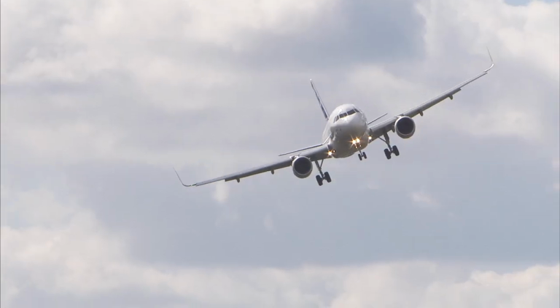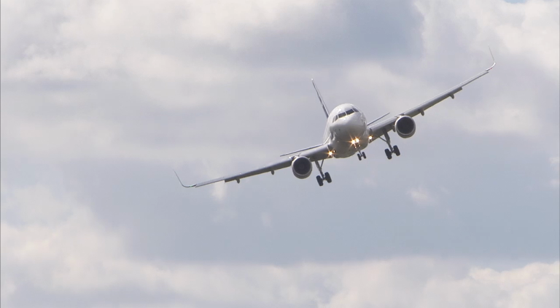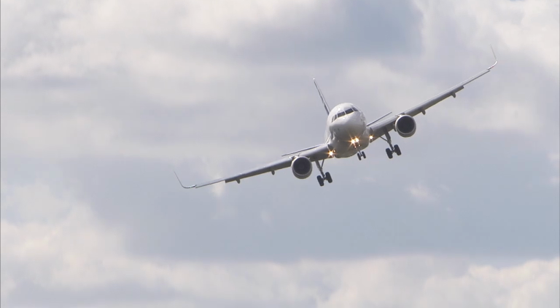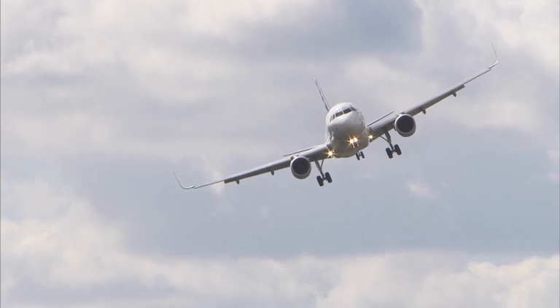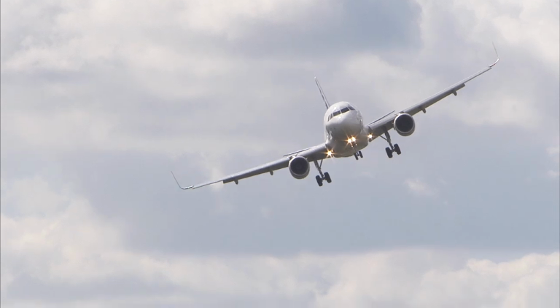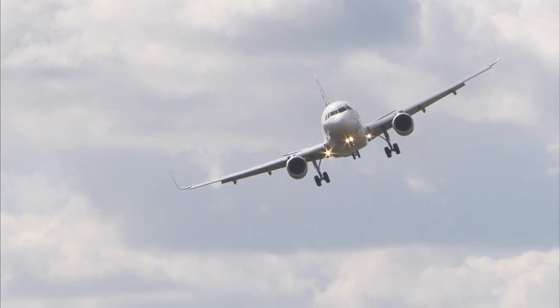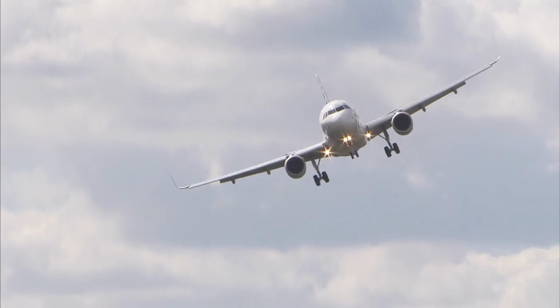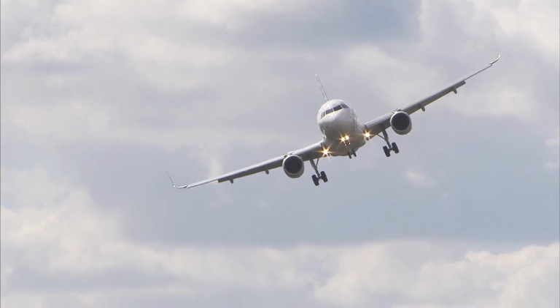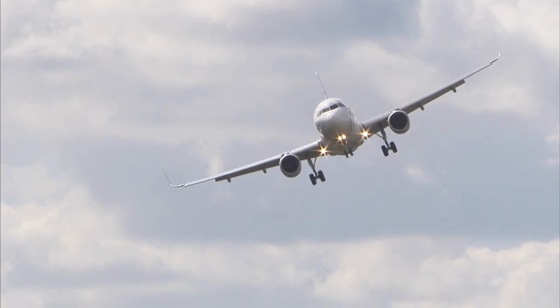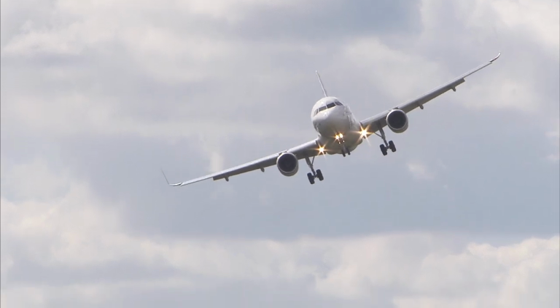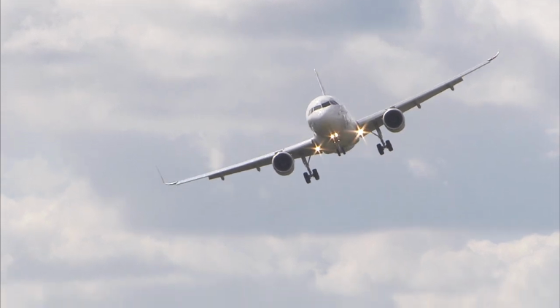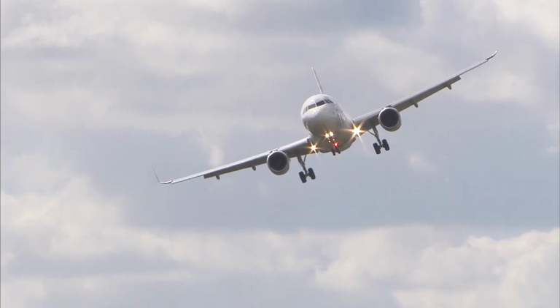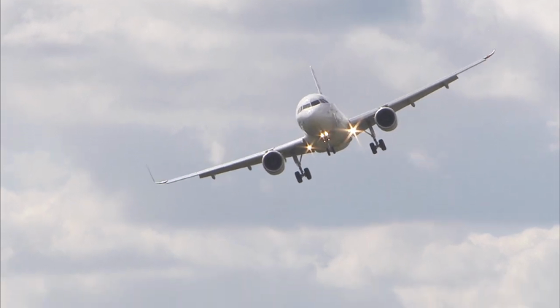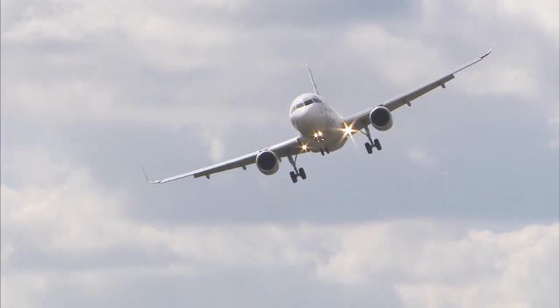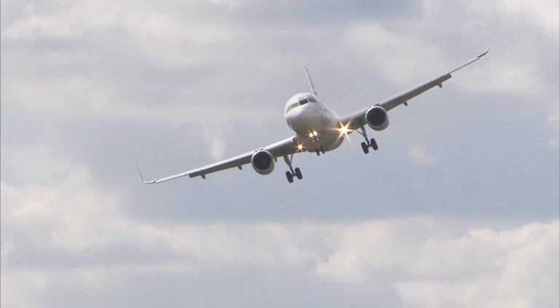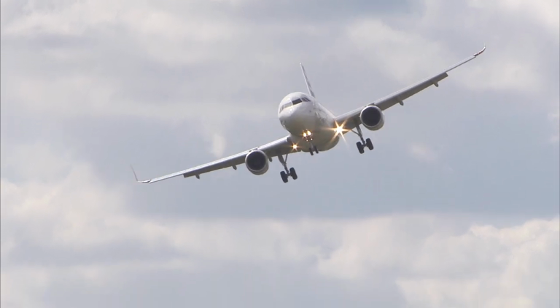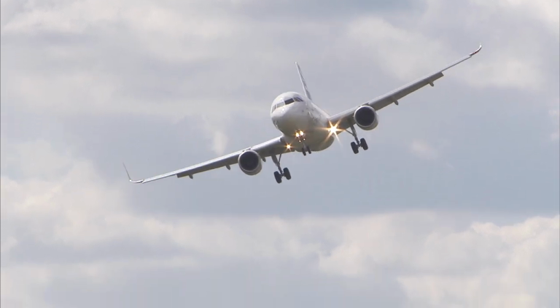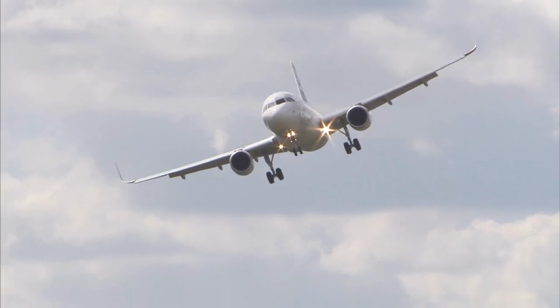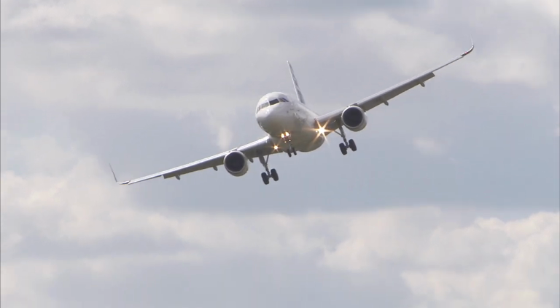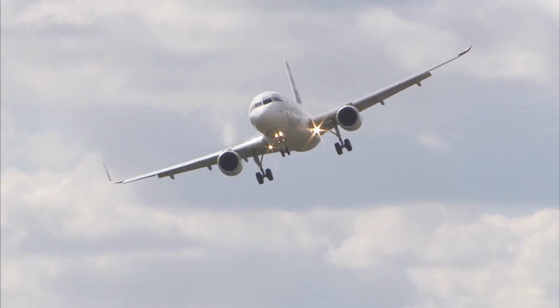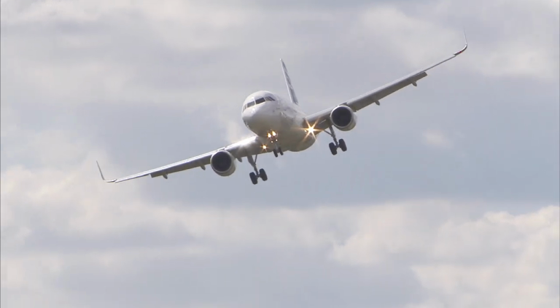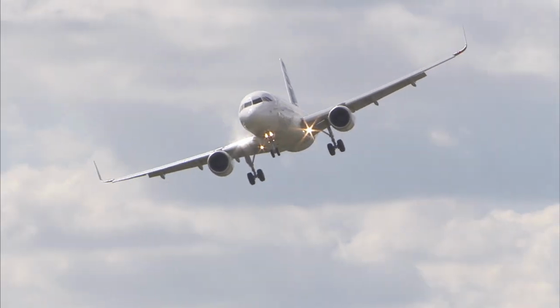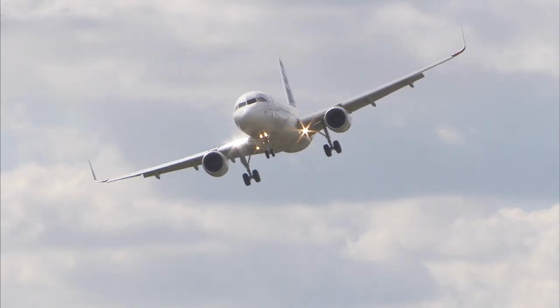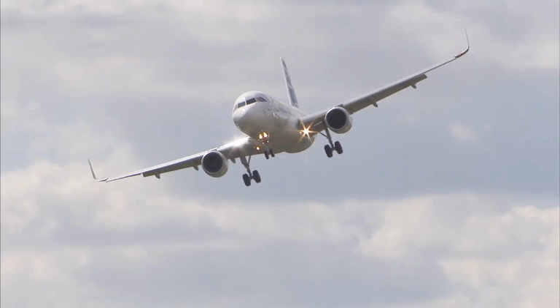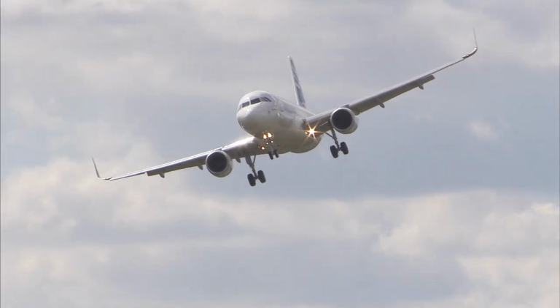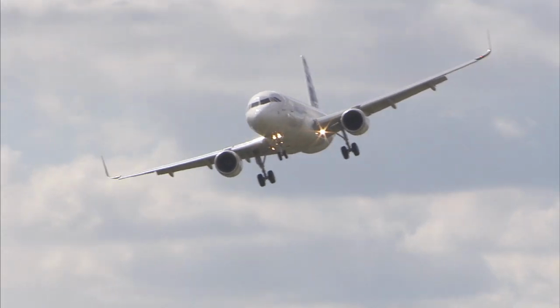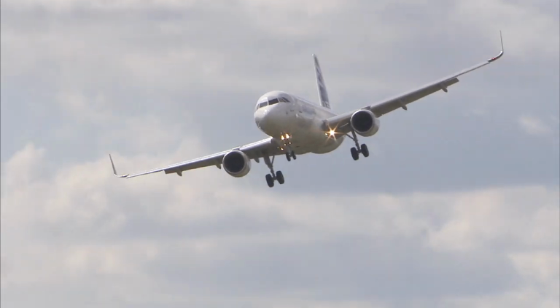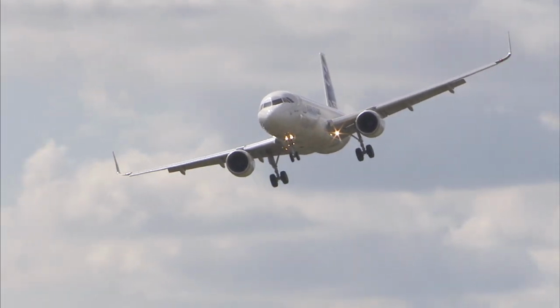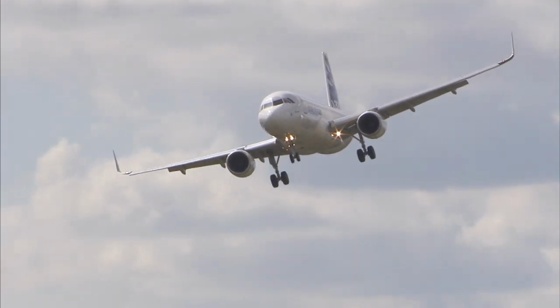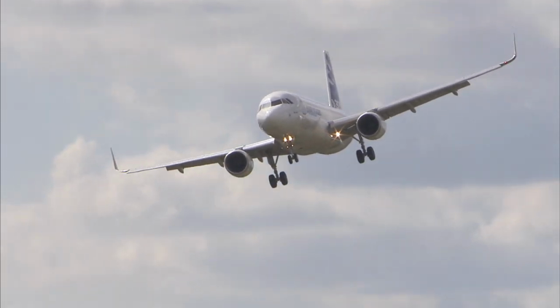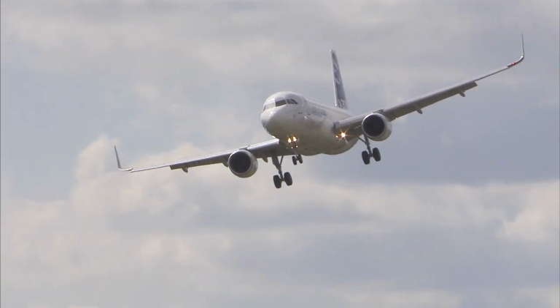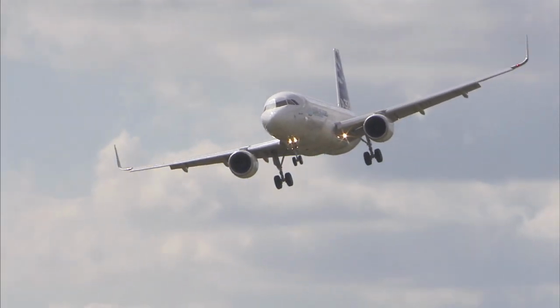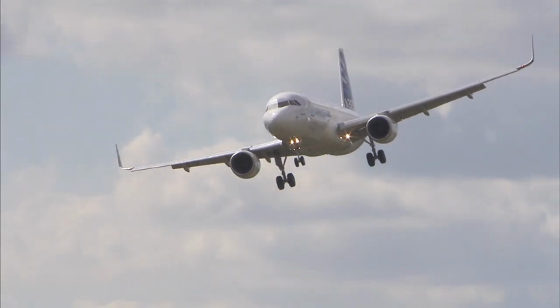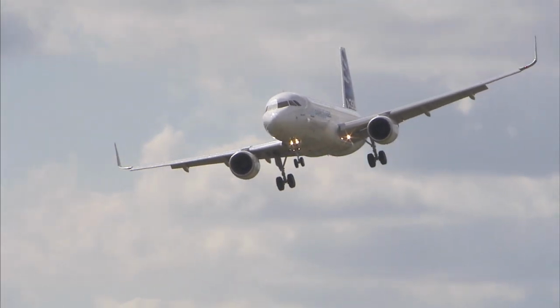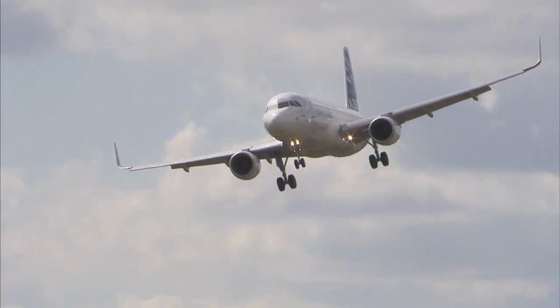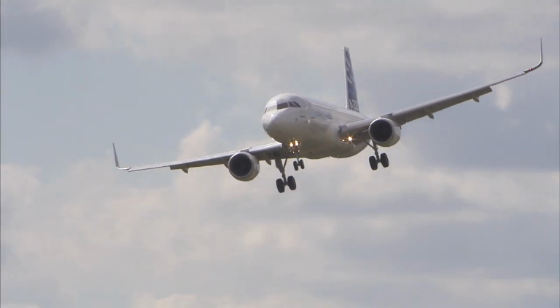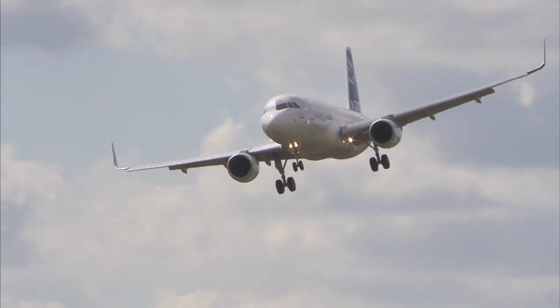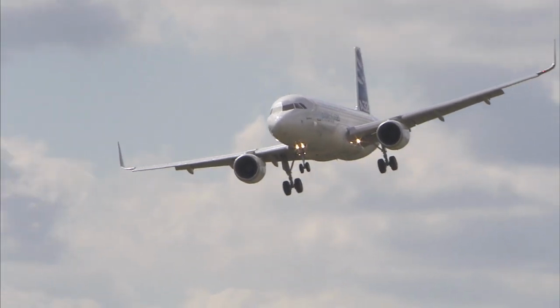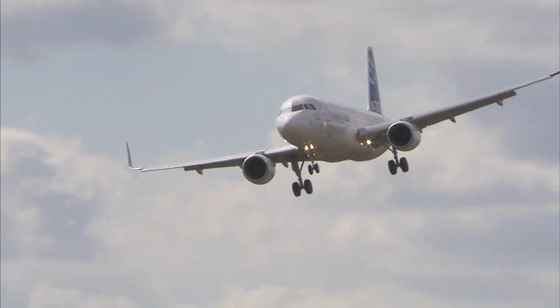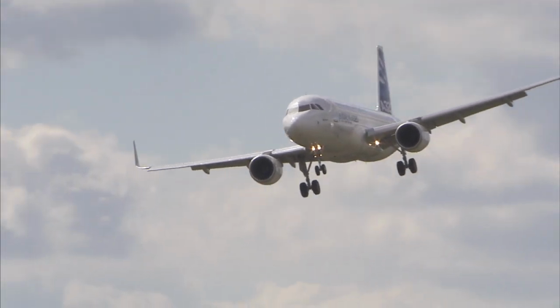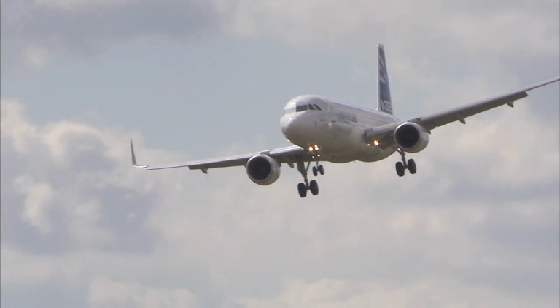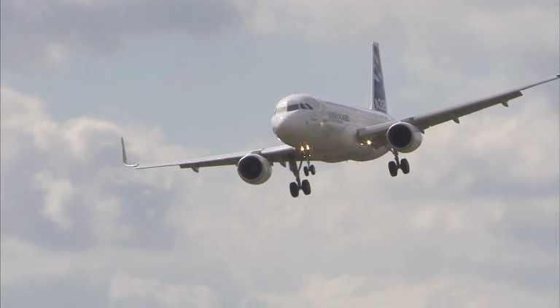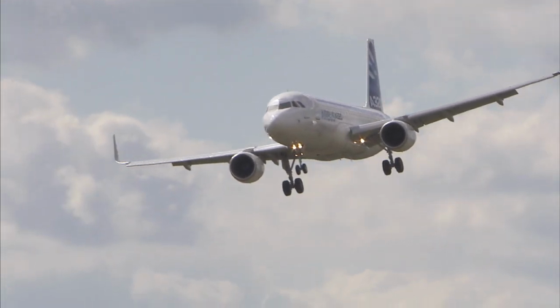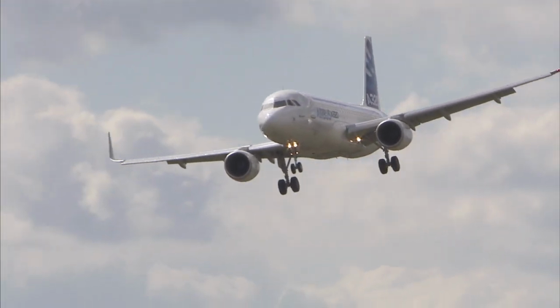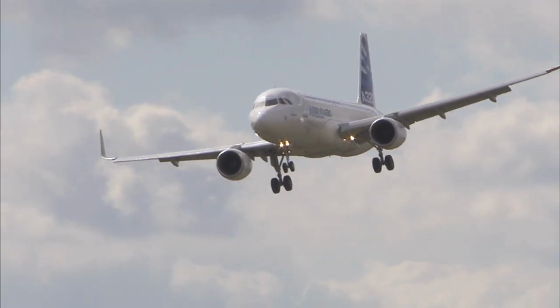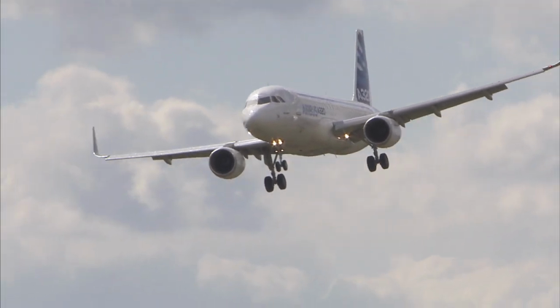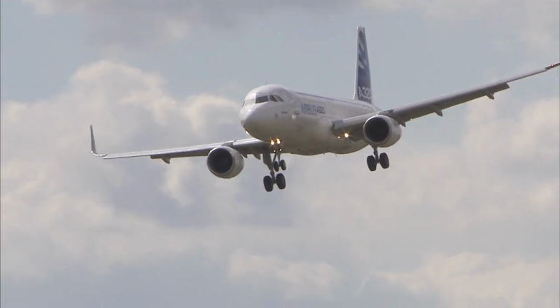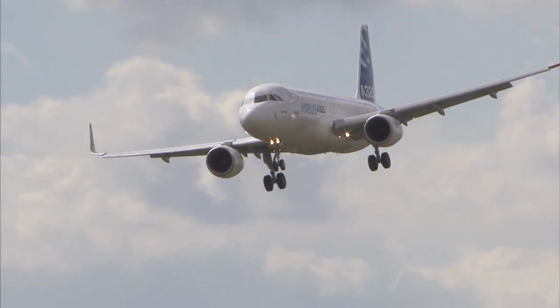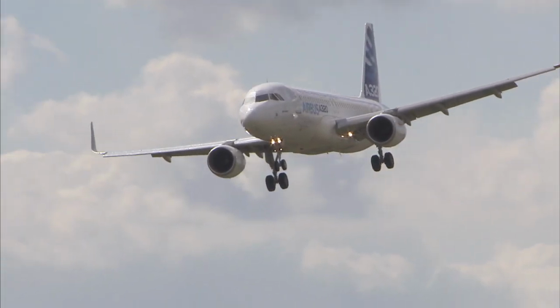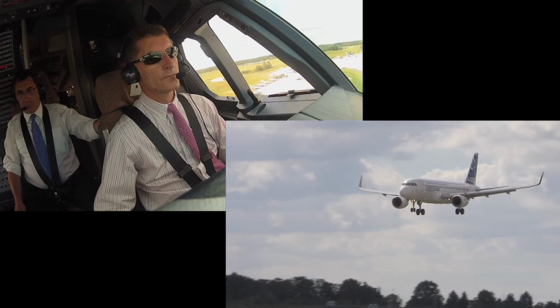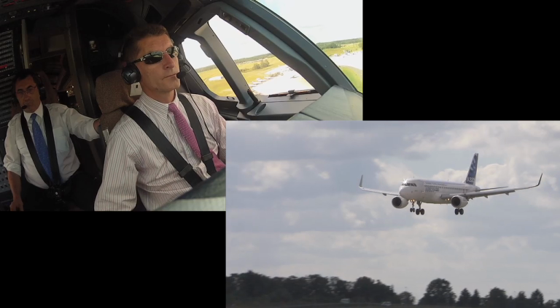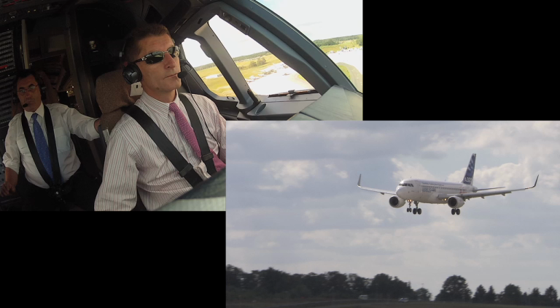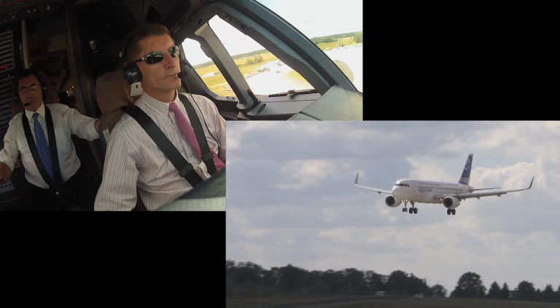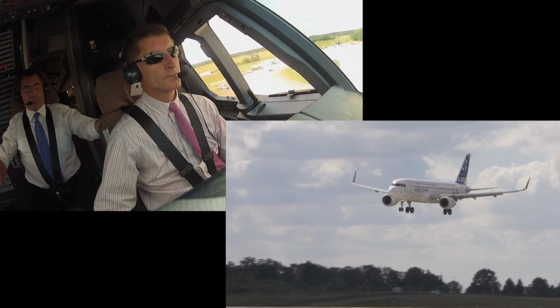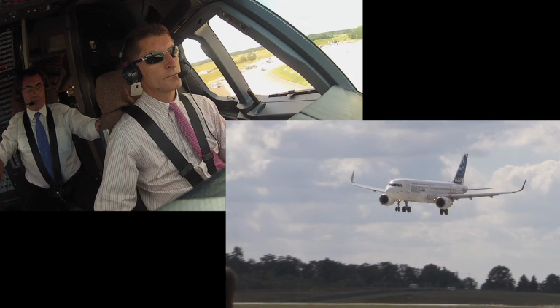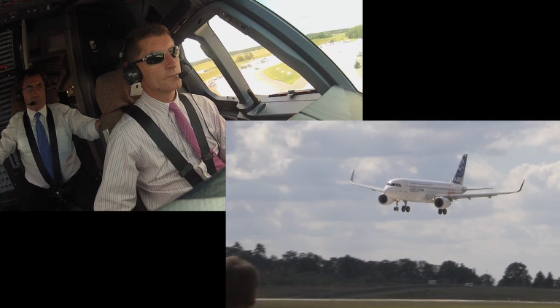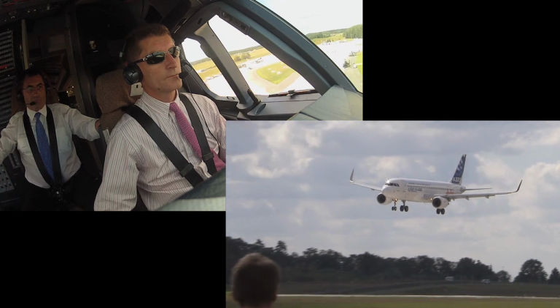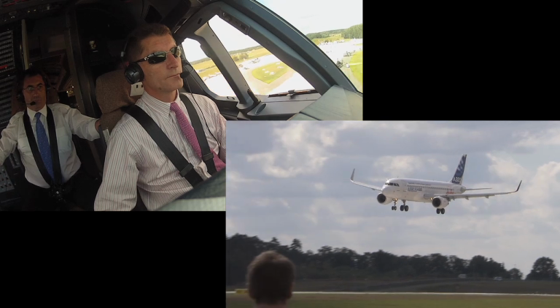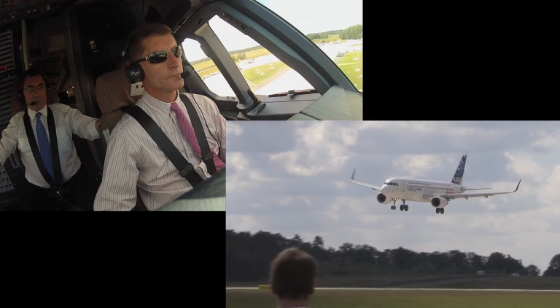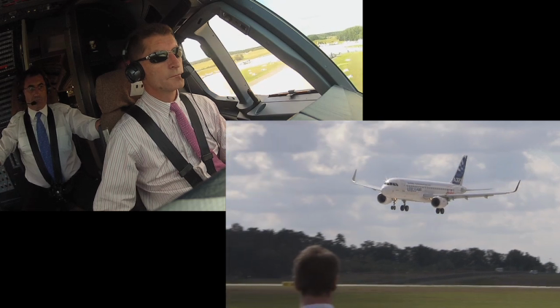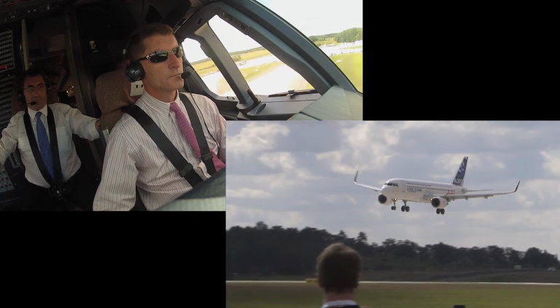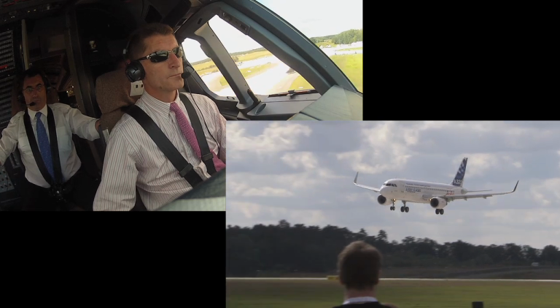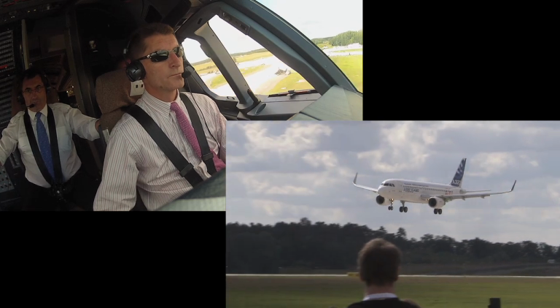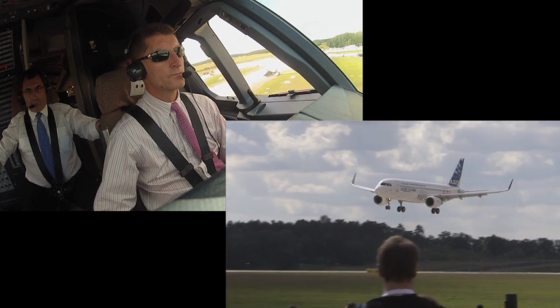Today we have chosen to land just in front of the public, so we take off on one runway and land in the opposite direction.